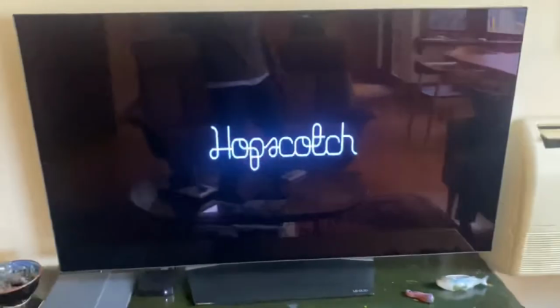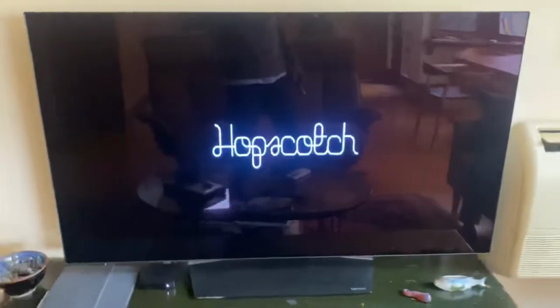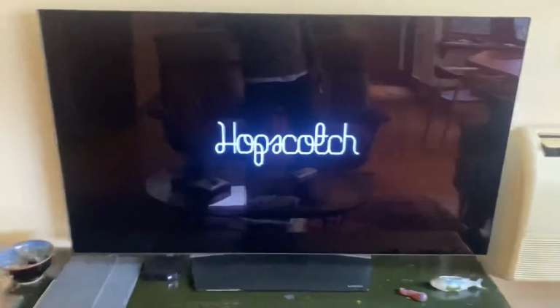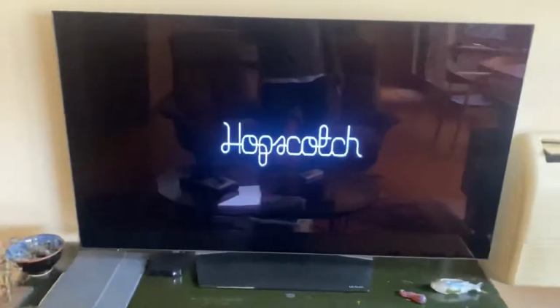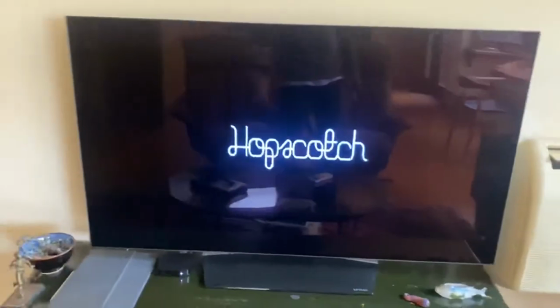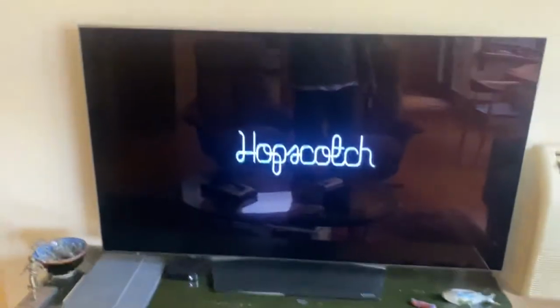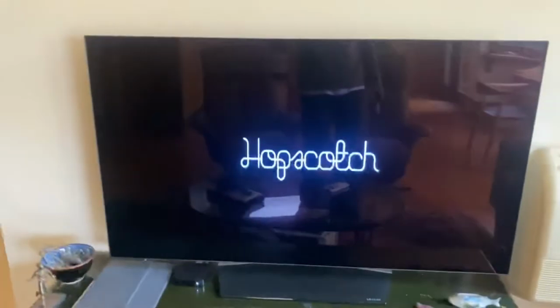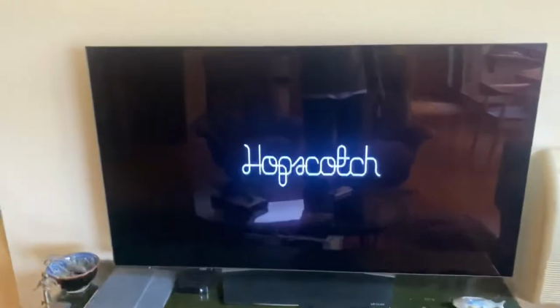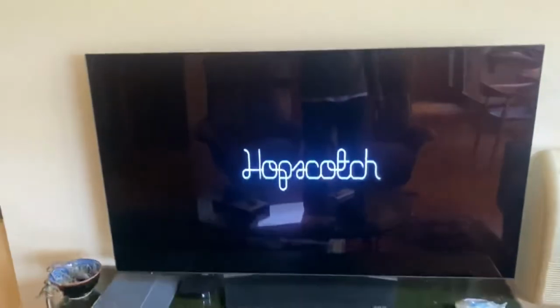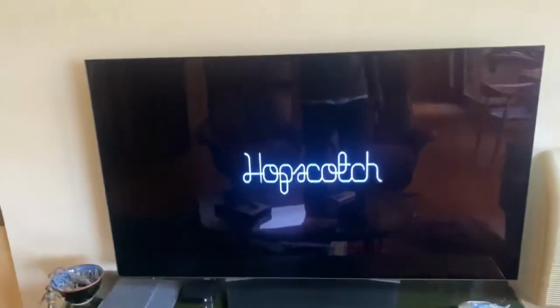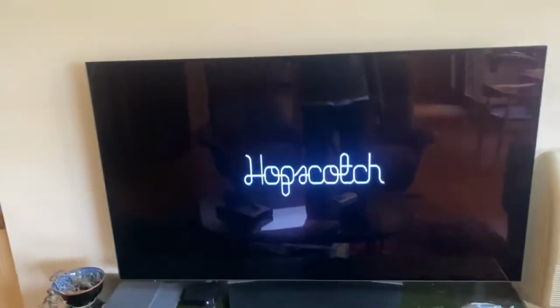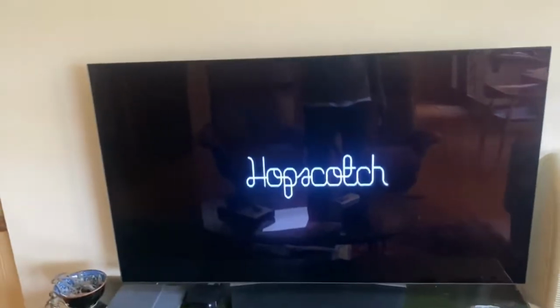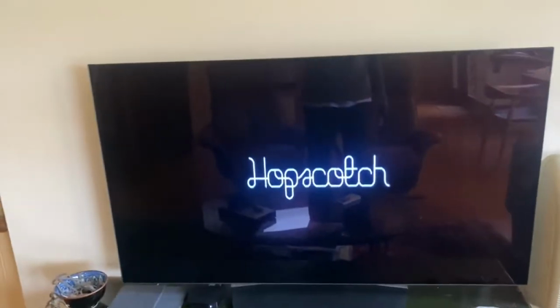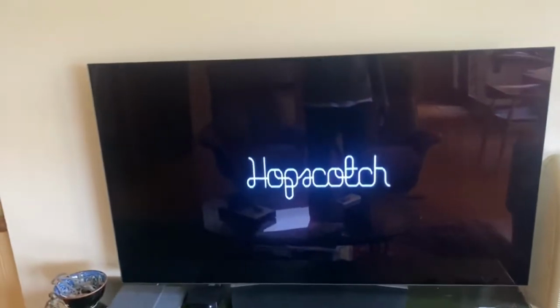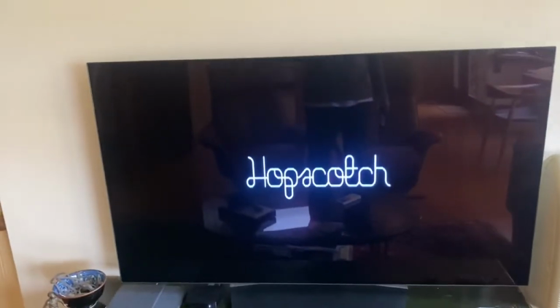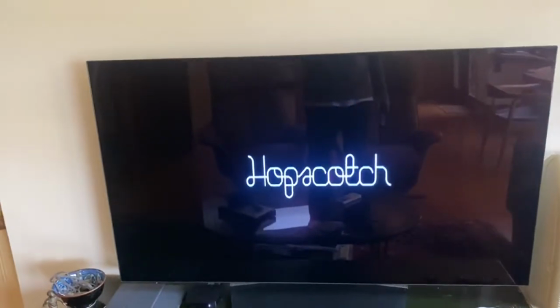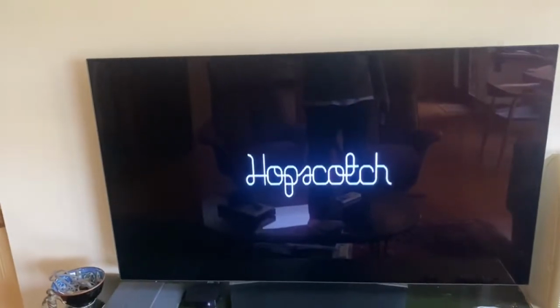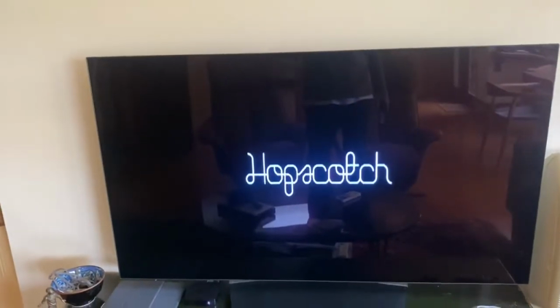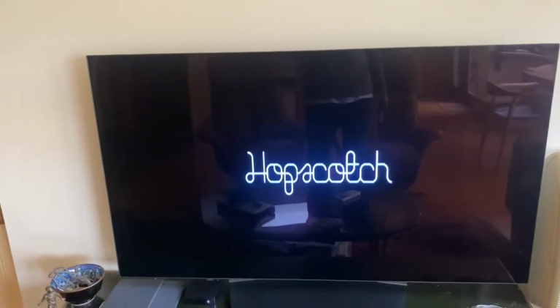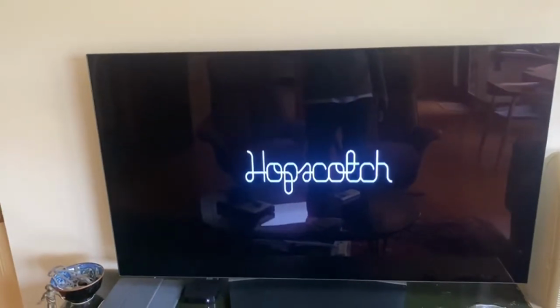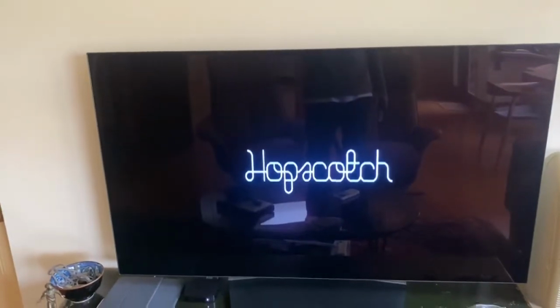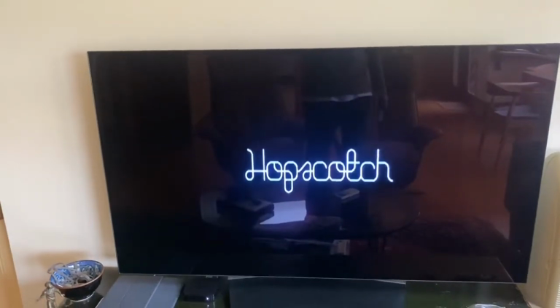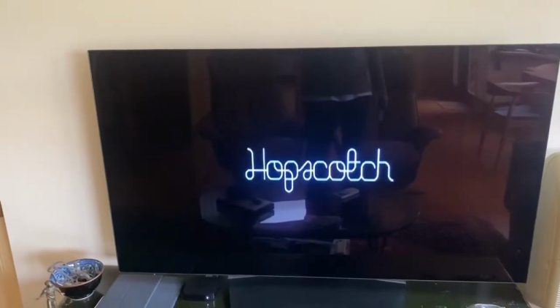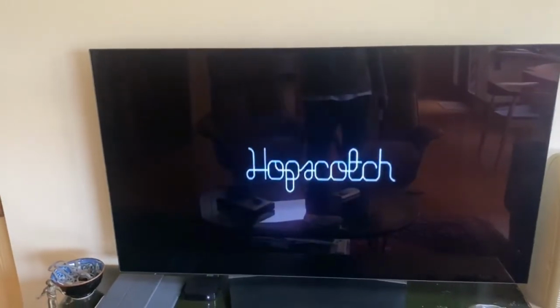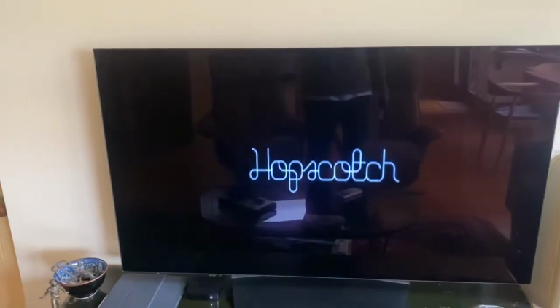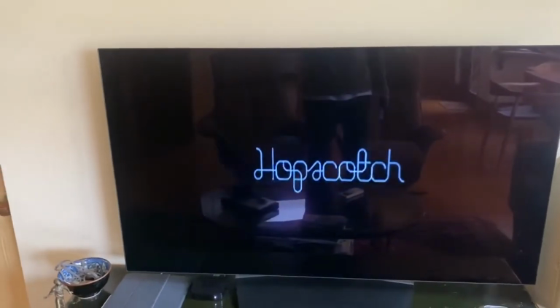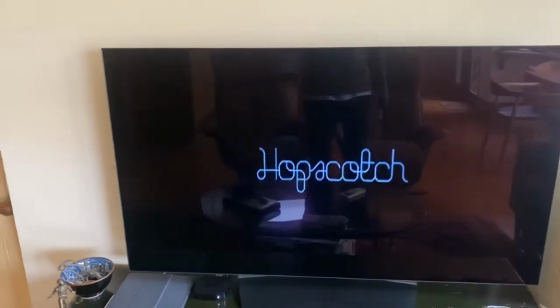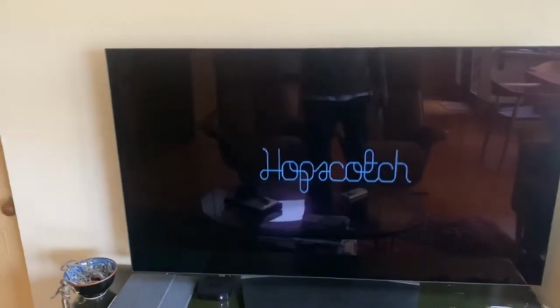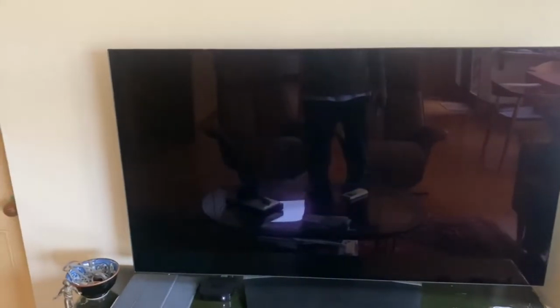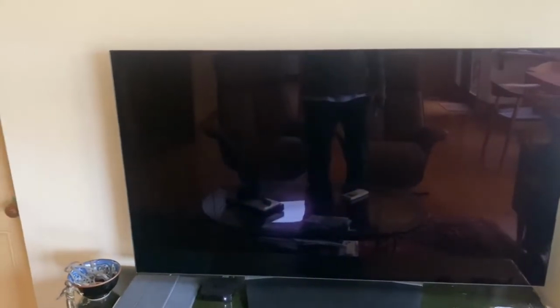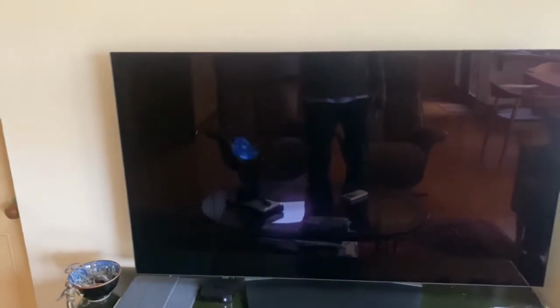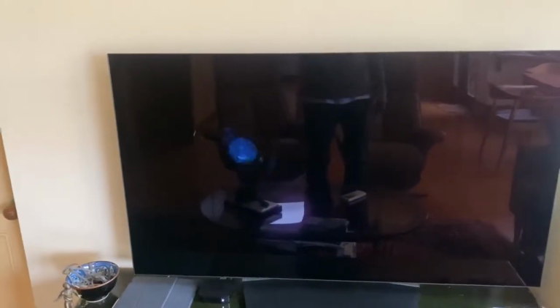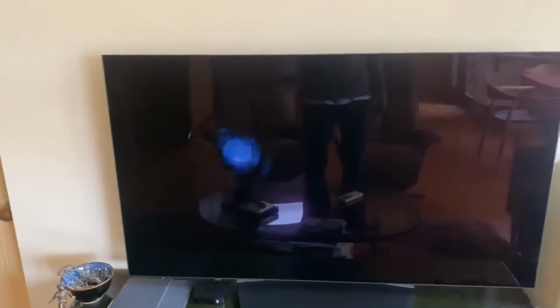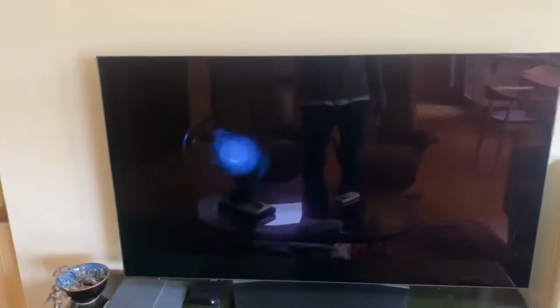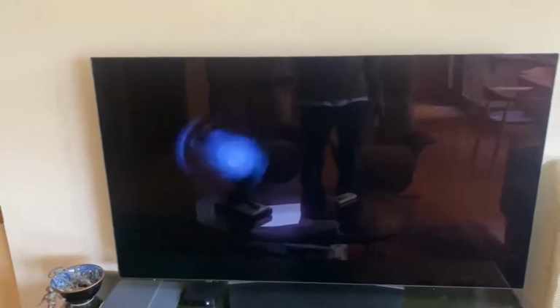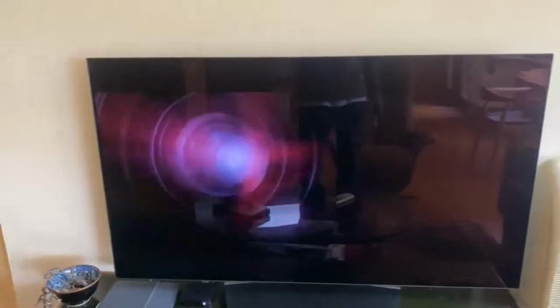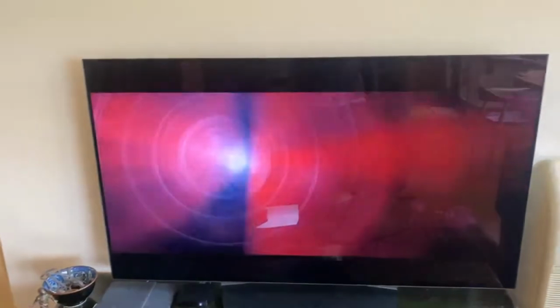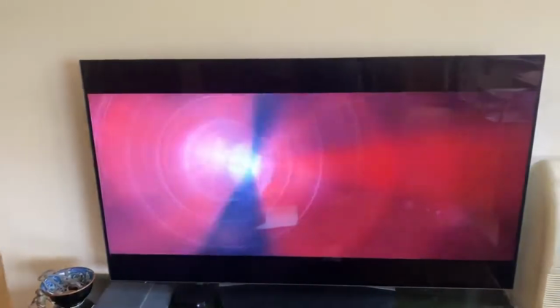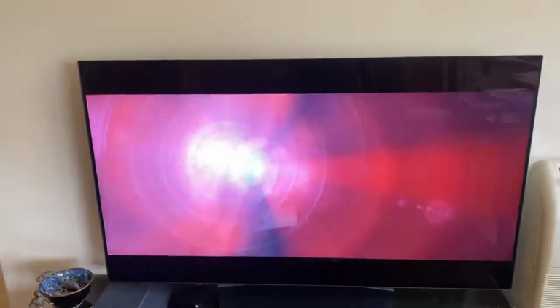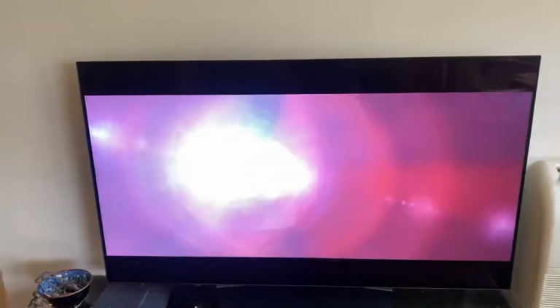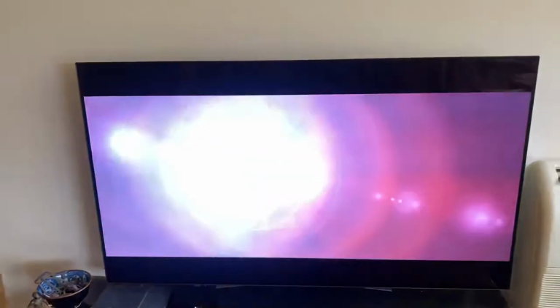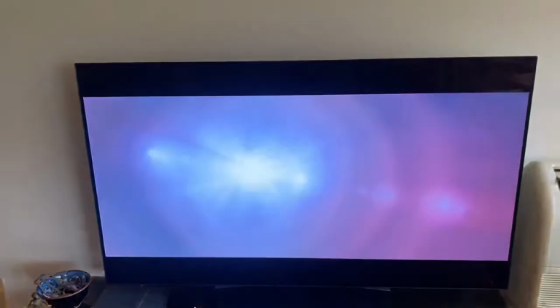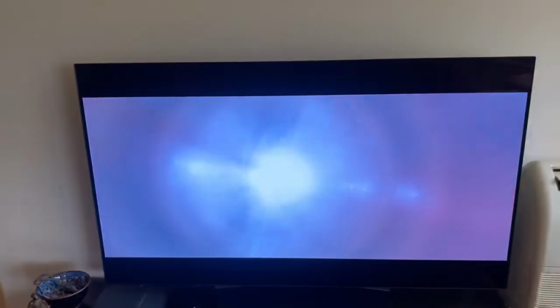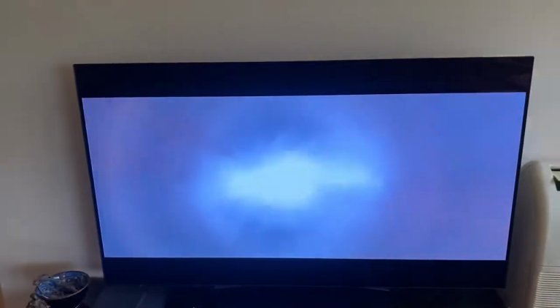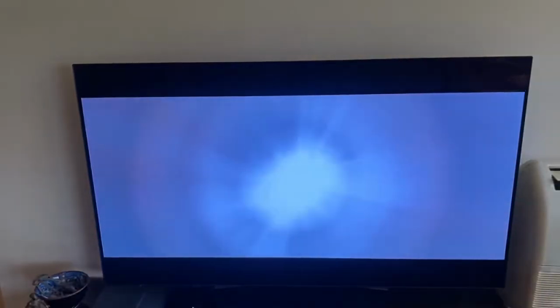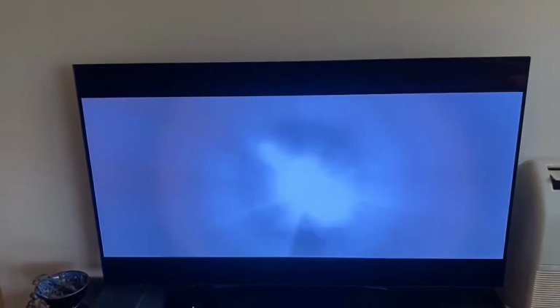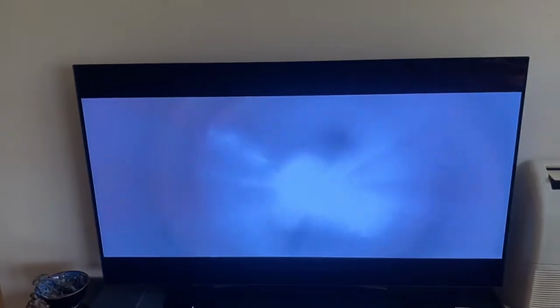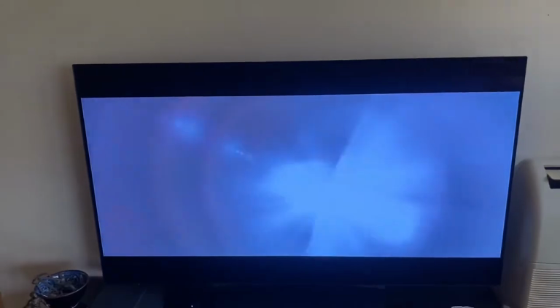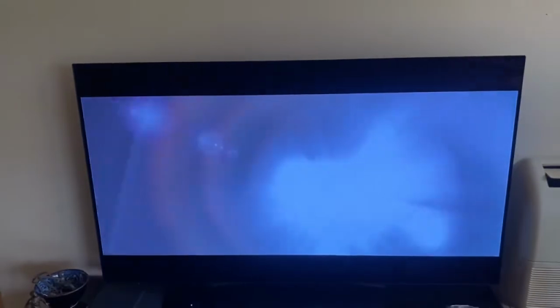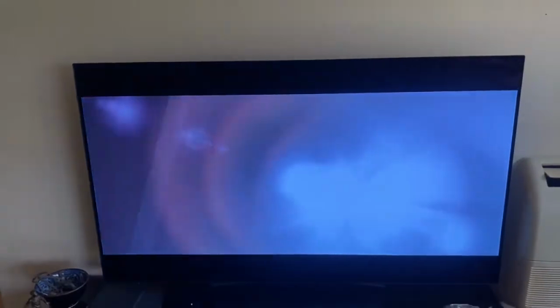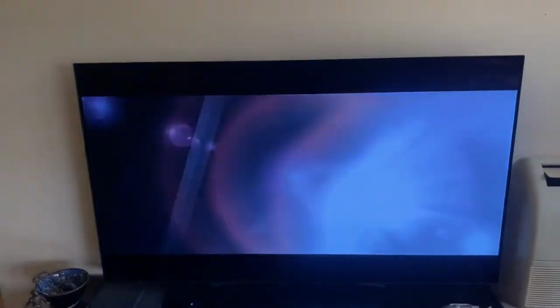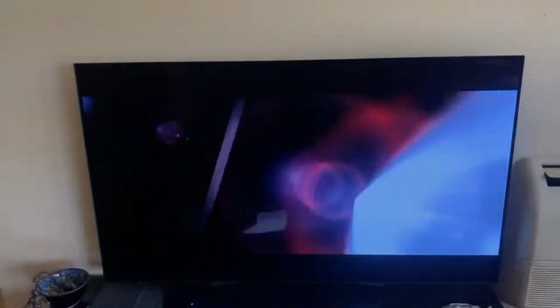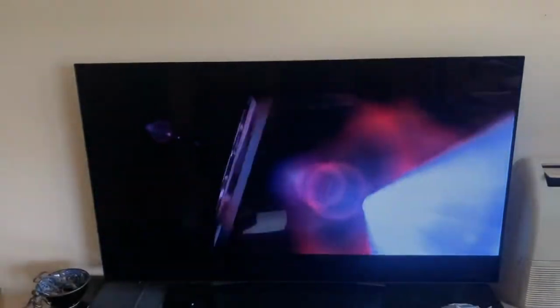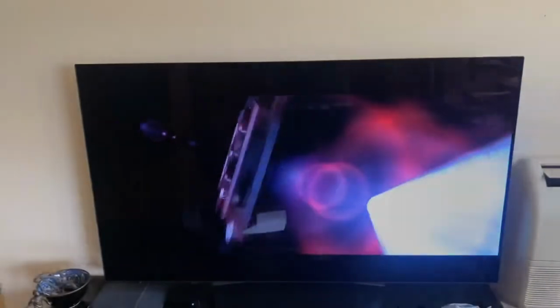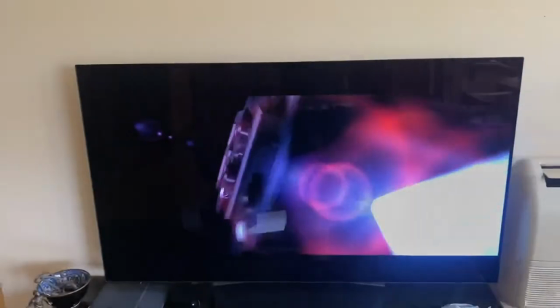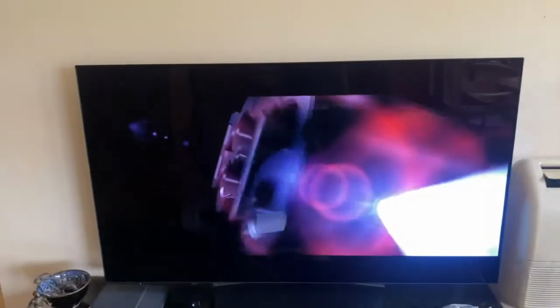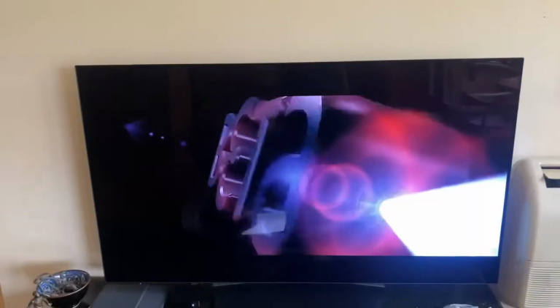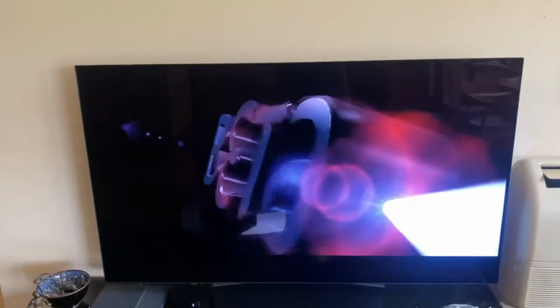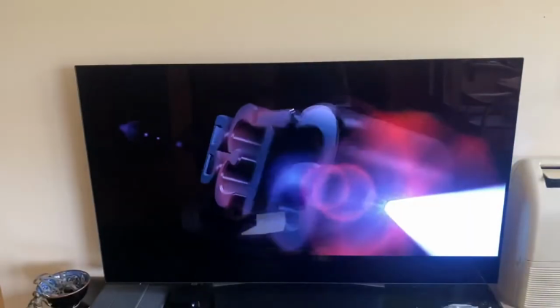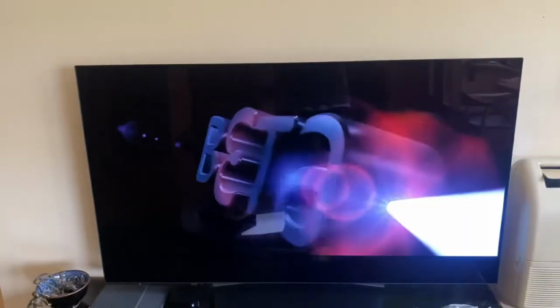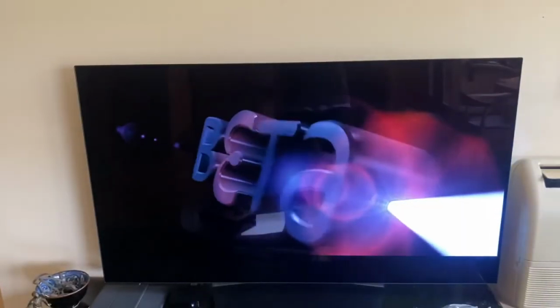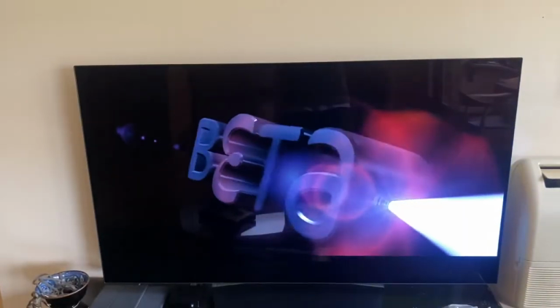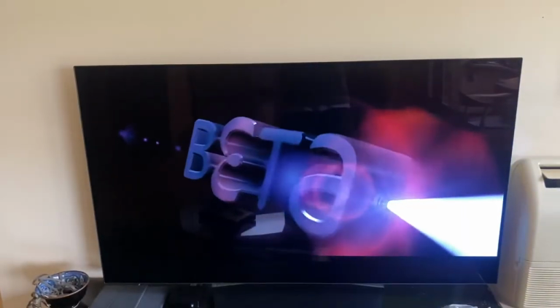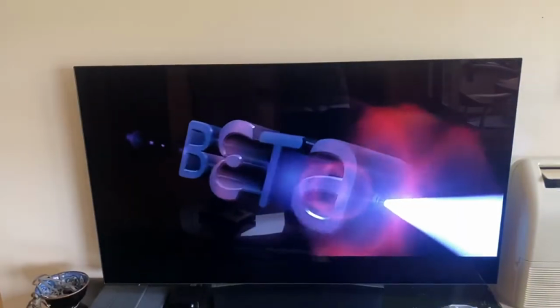That's the movie playing — although it's paused at the moment — and there it goes. That's the movie playing off the computer.